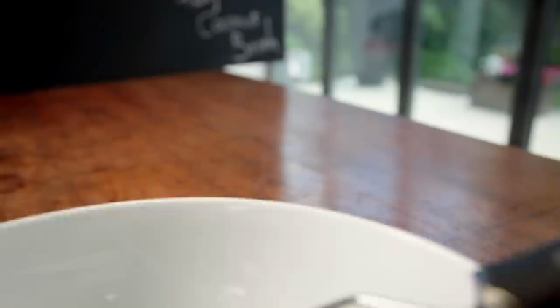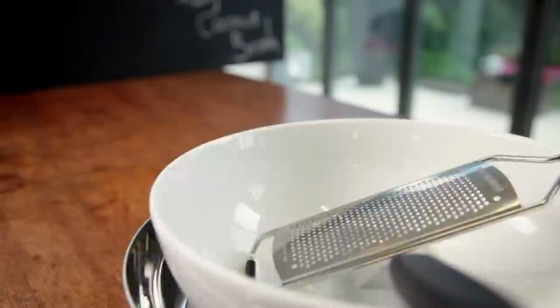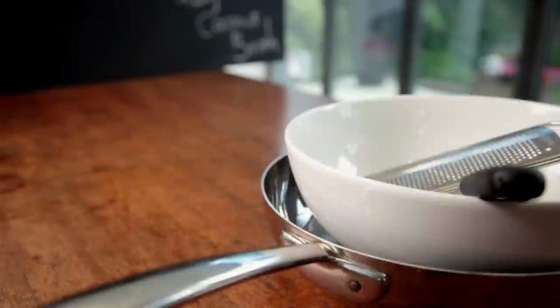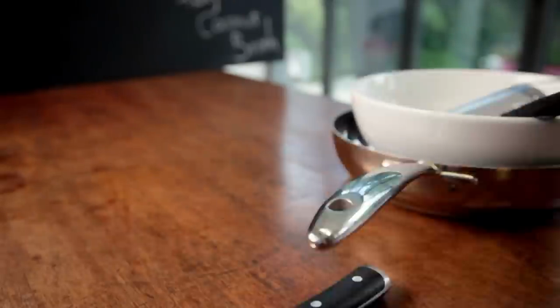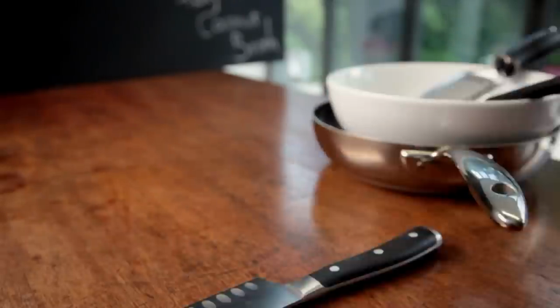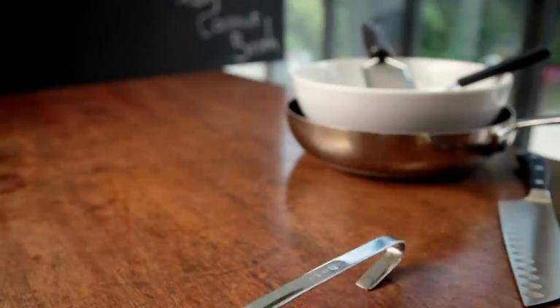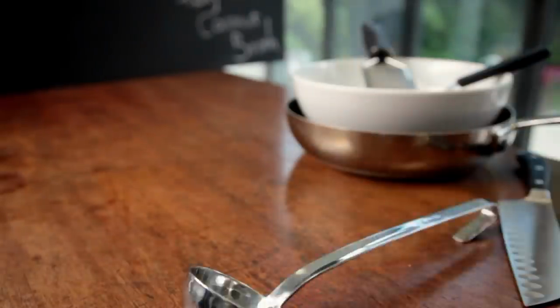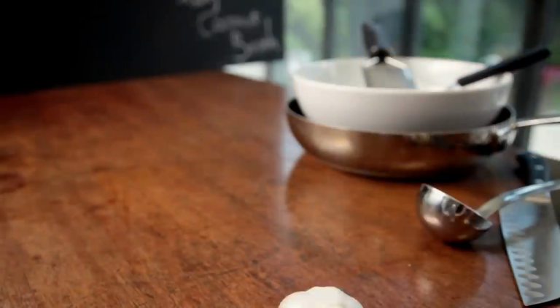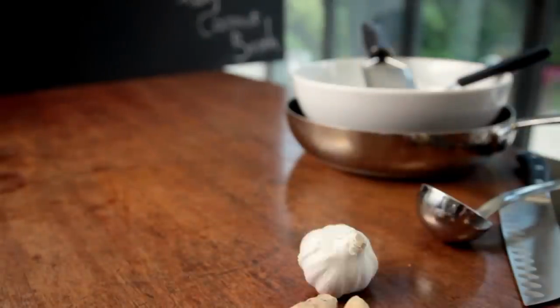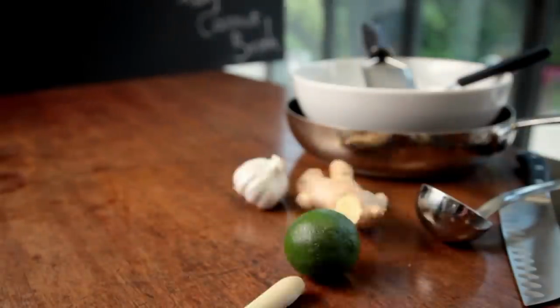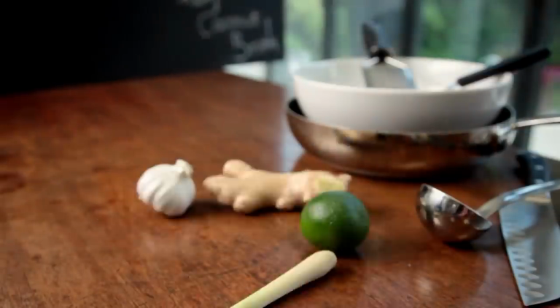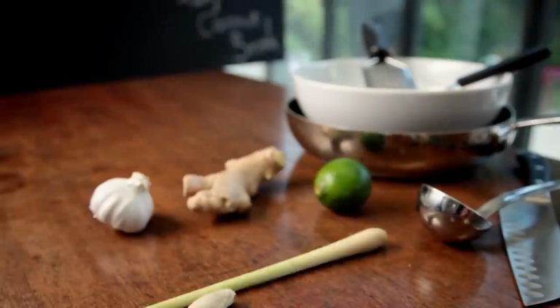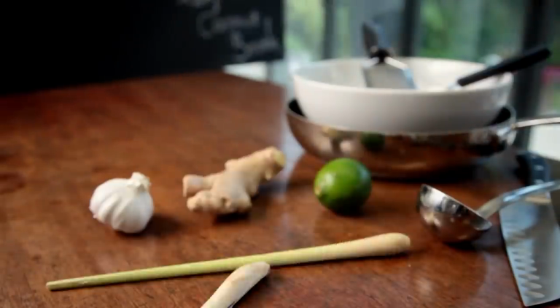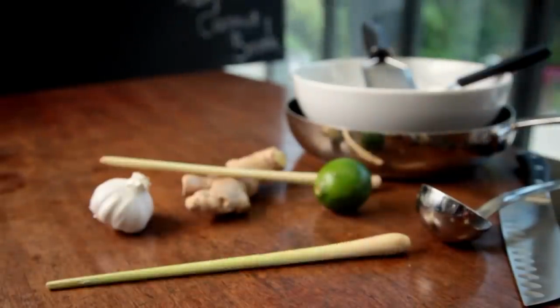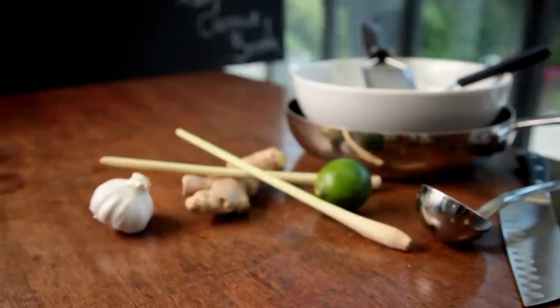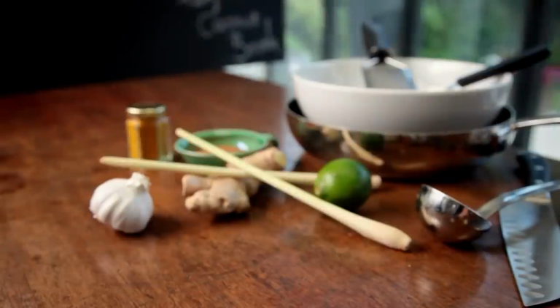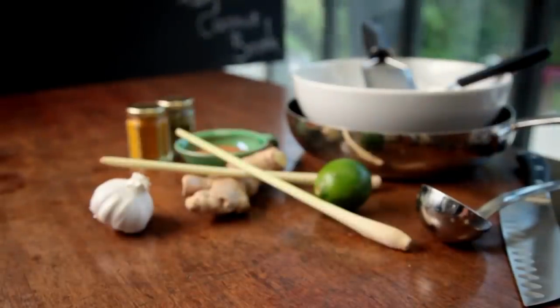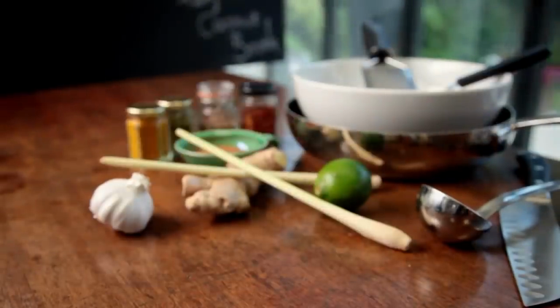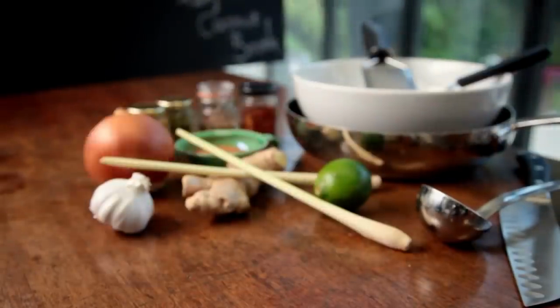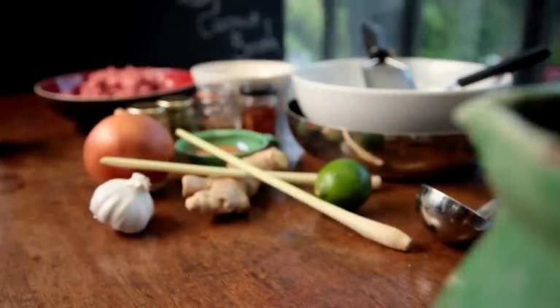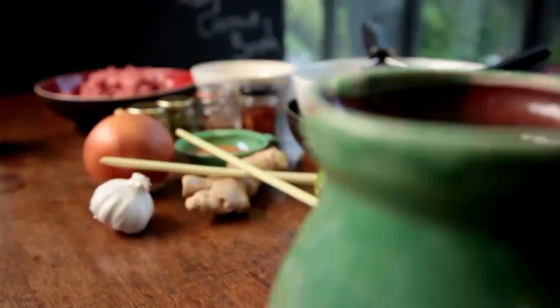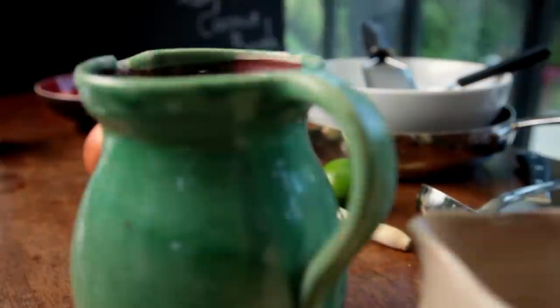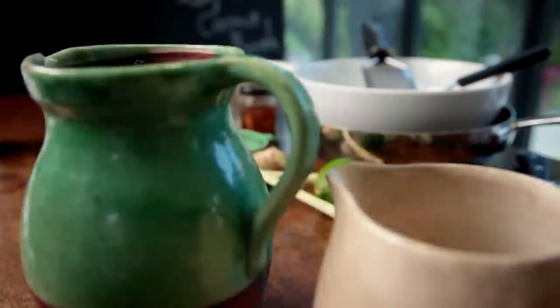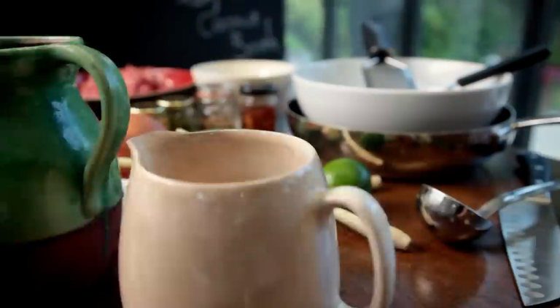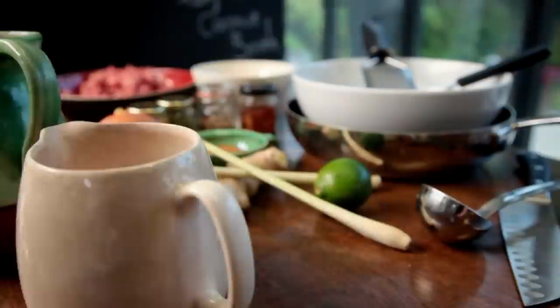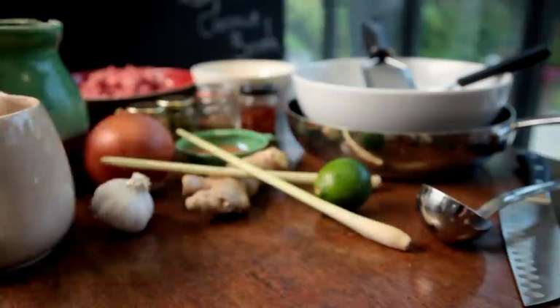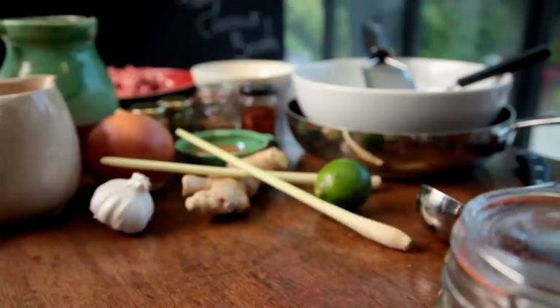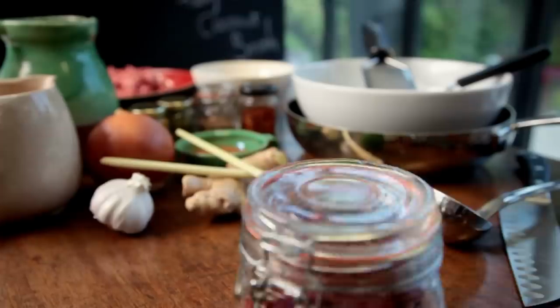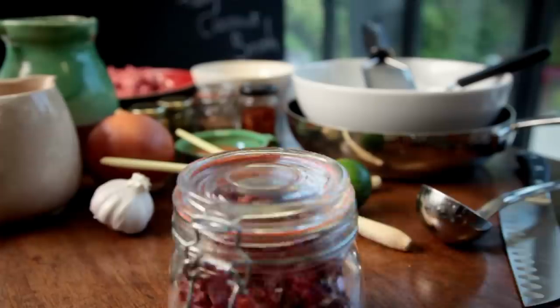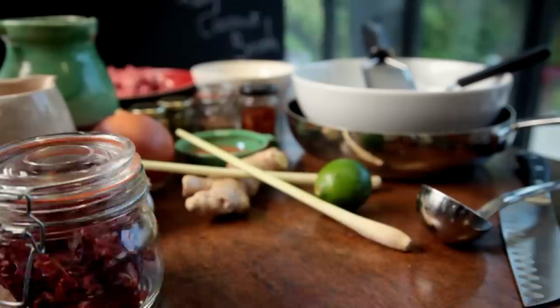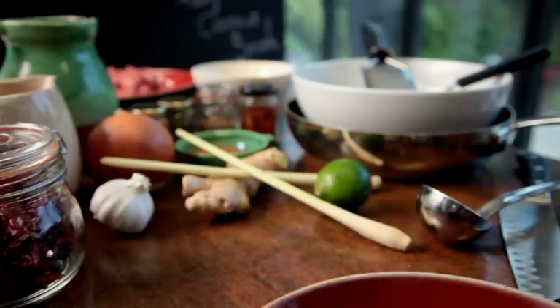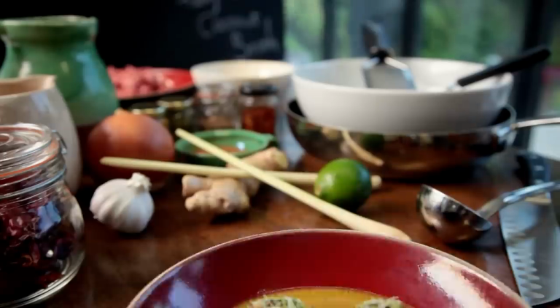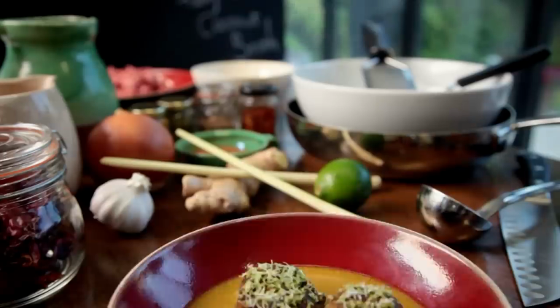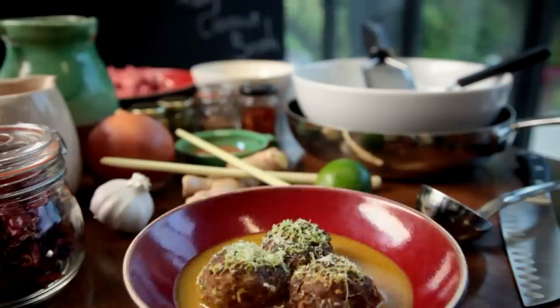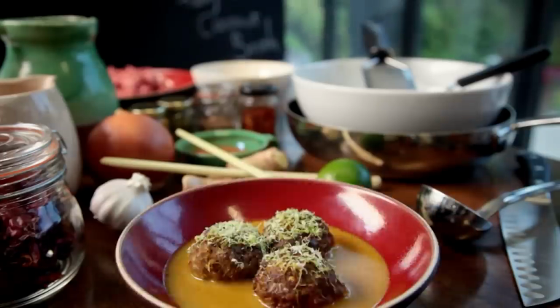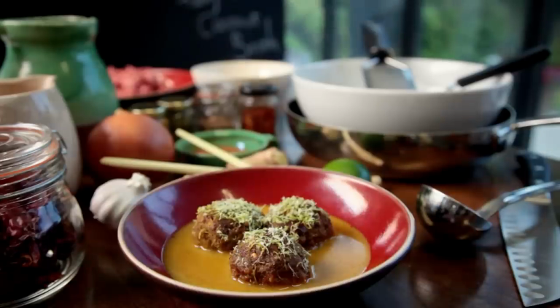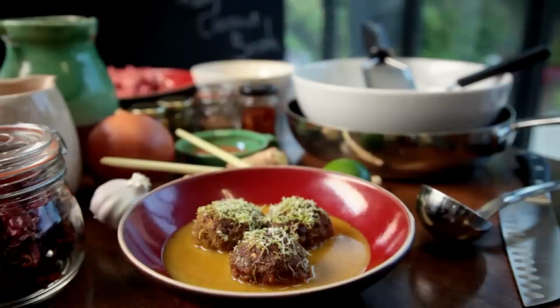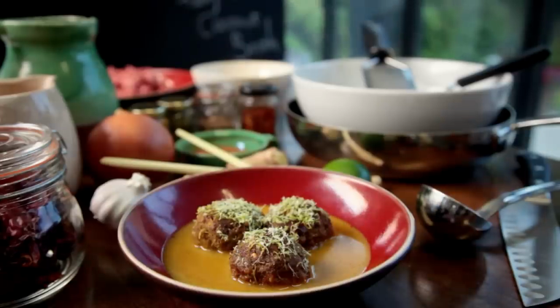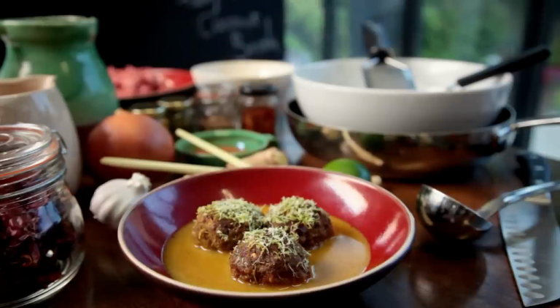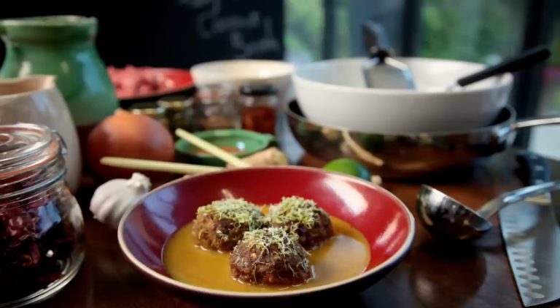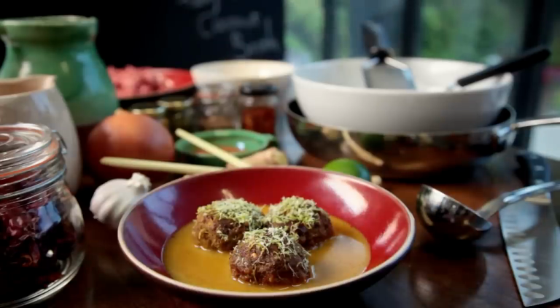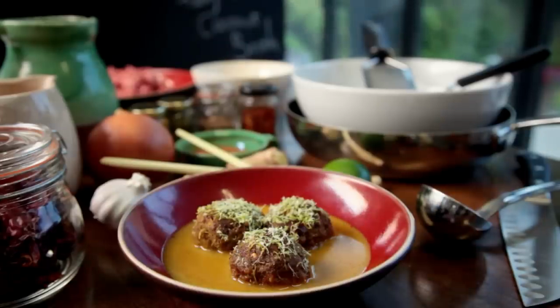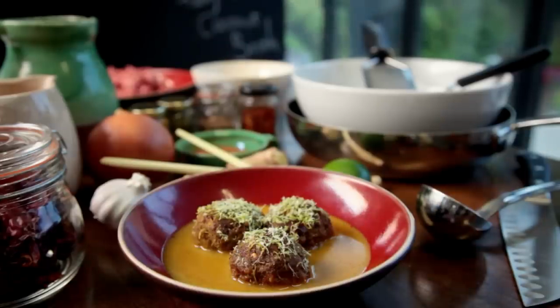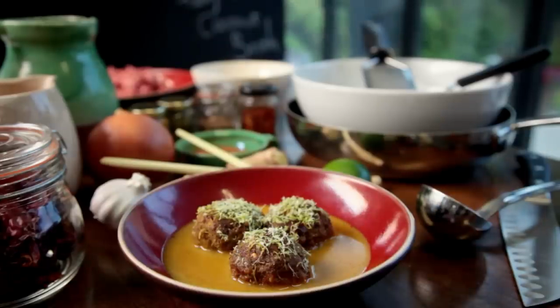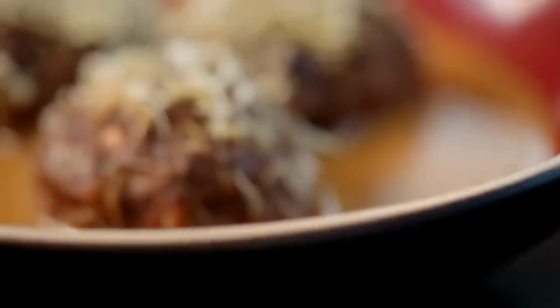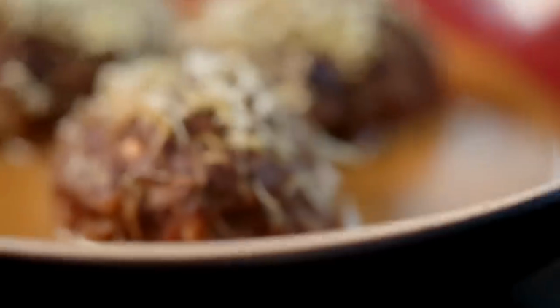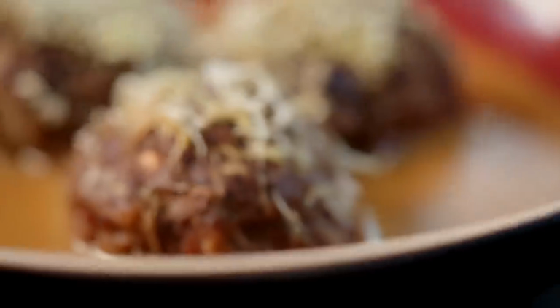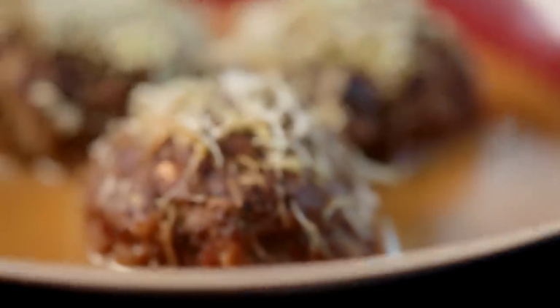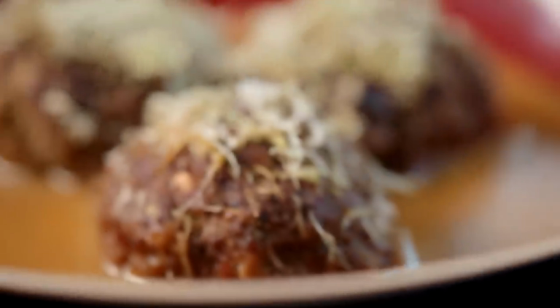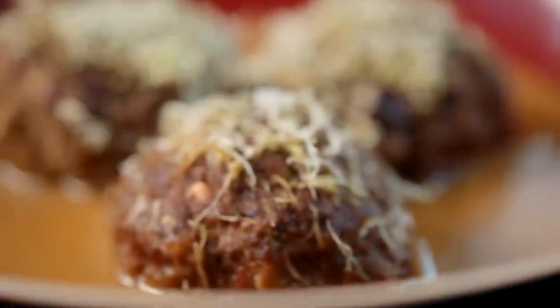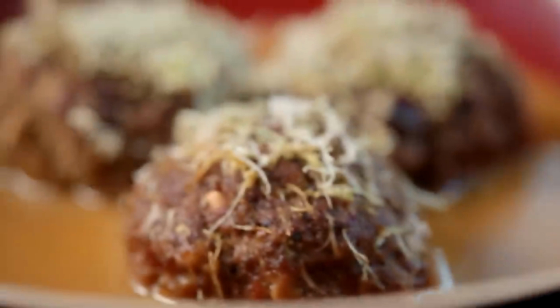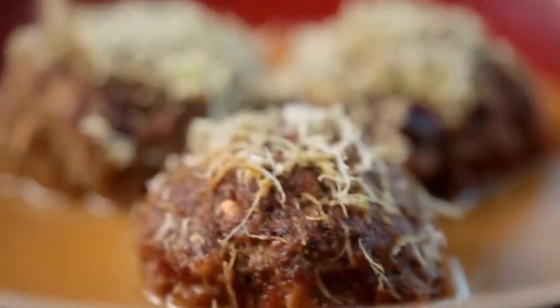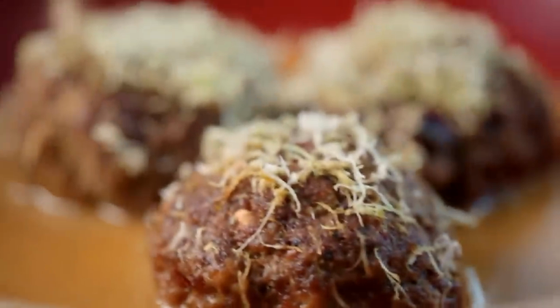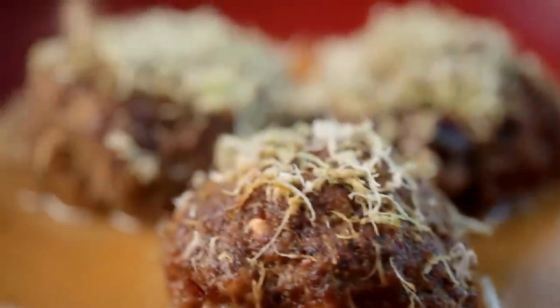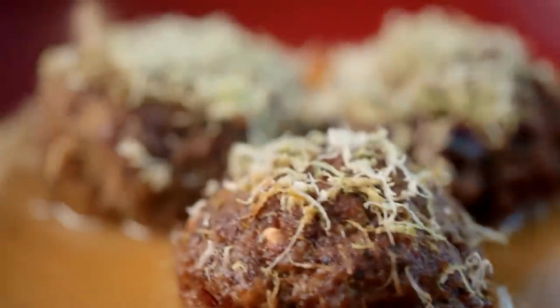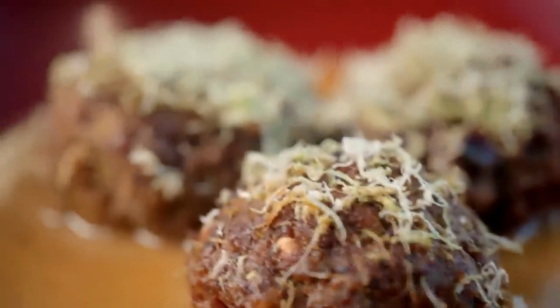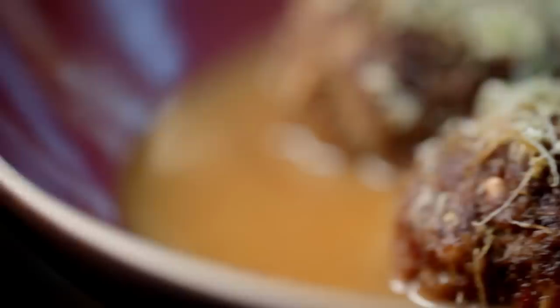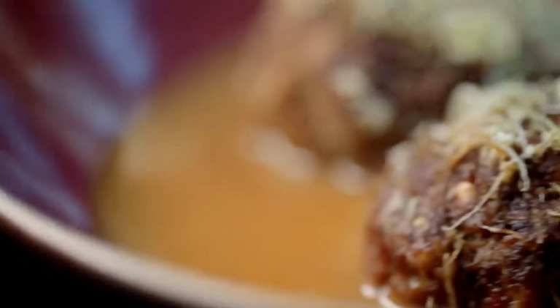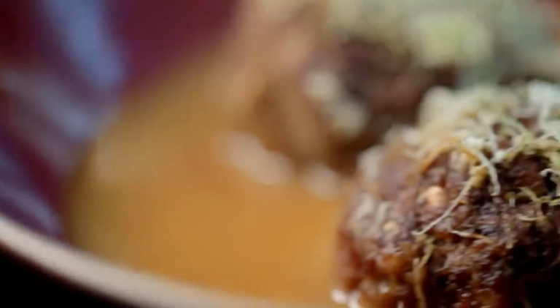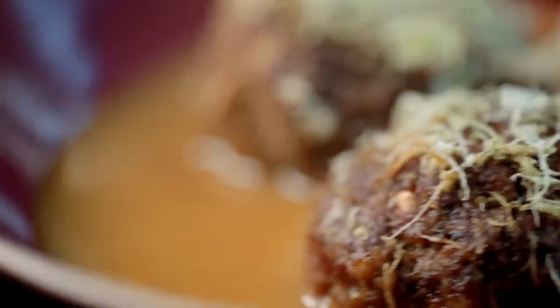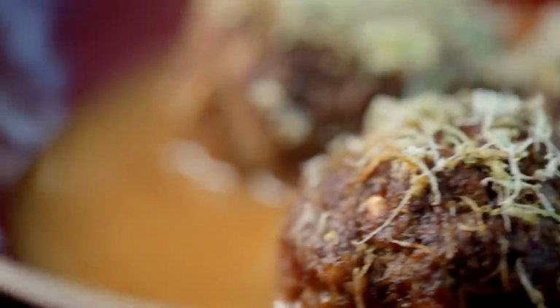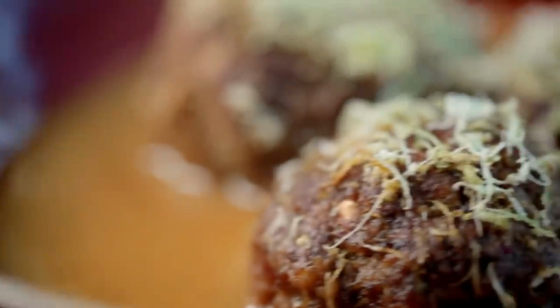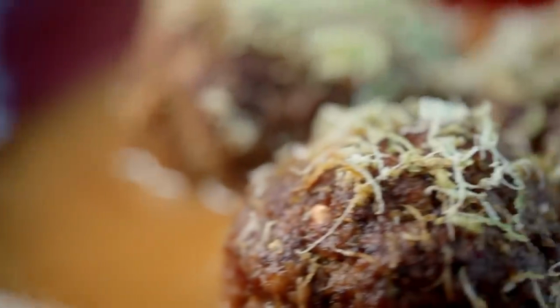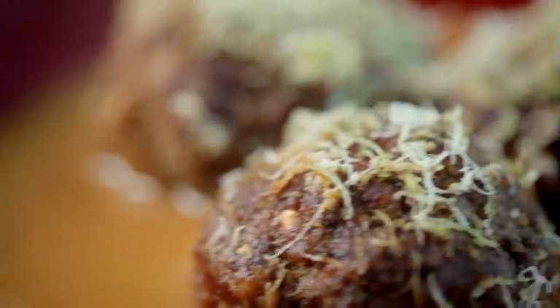Making it easy for yourself in the kitchen means using the time you have effectively. And the one thing that can really help you do that is your freezer.